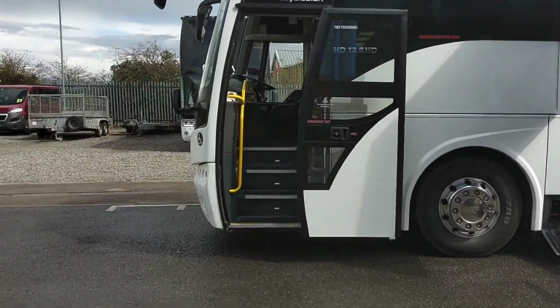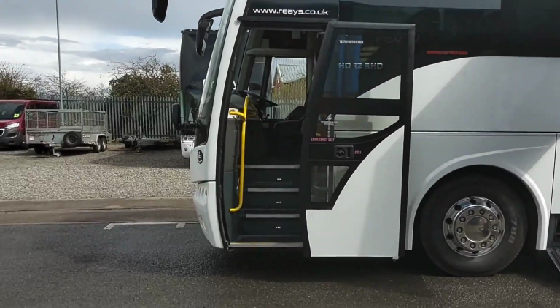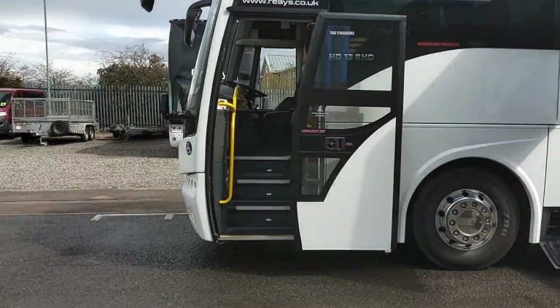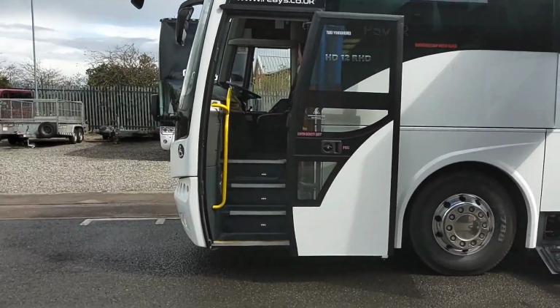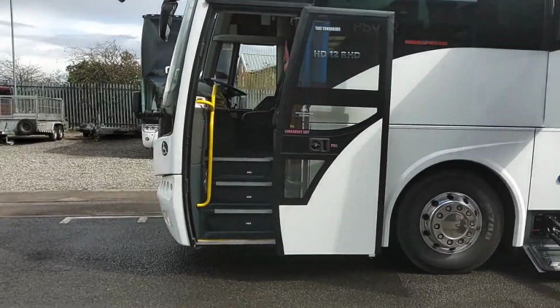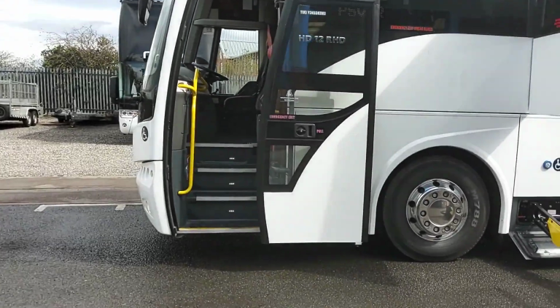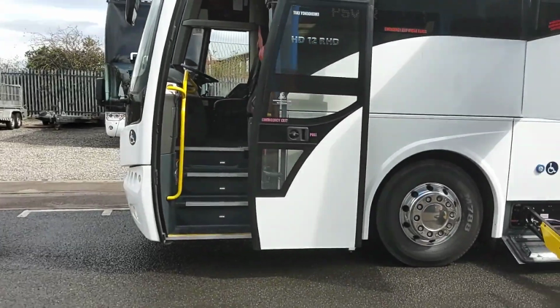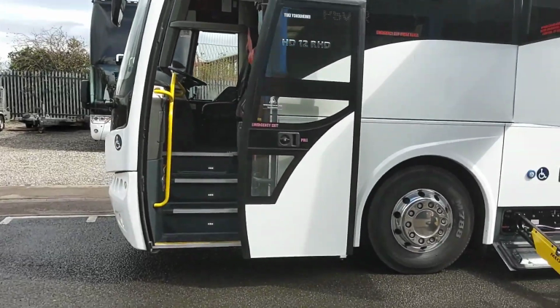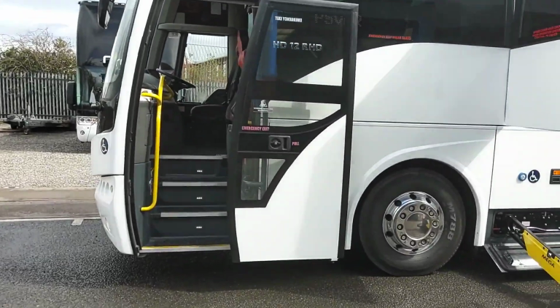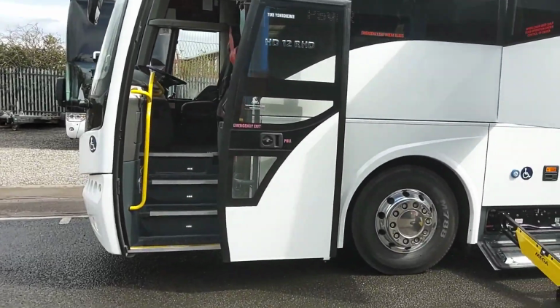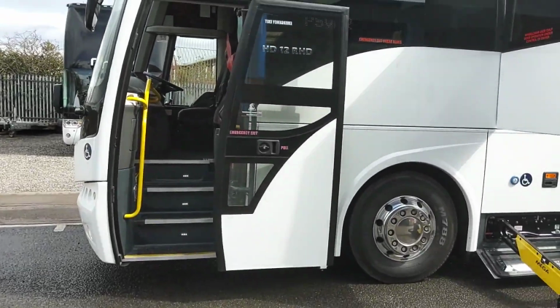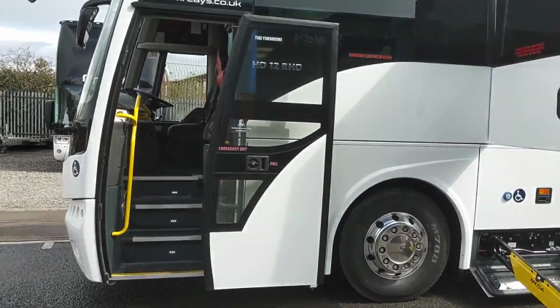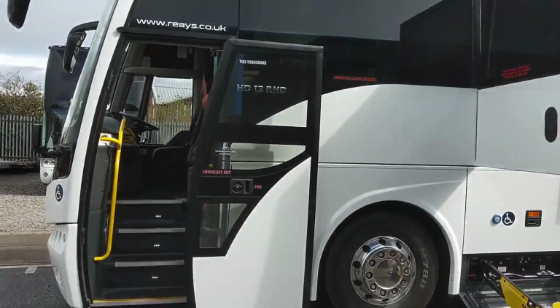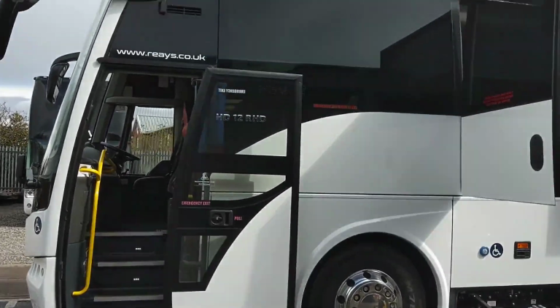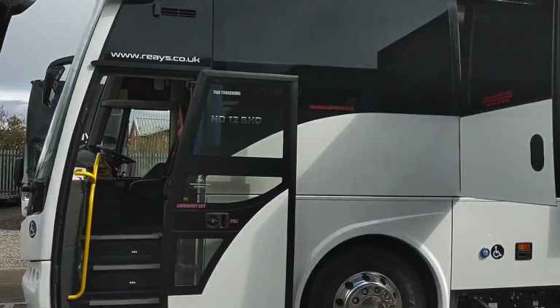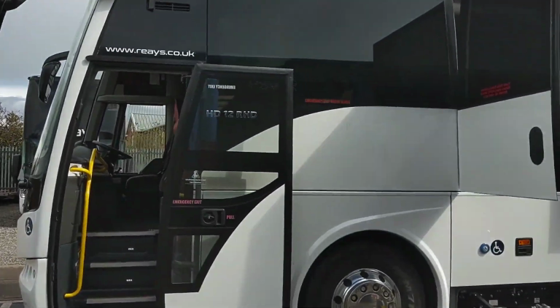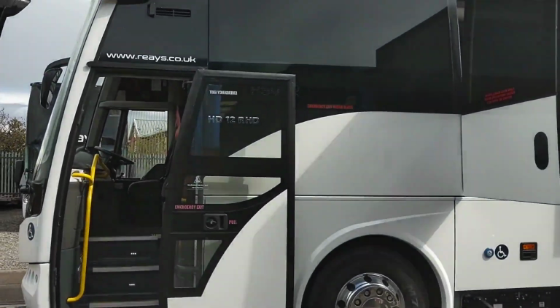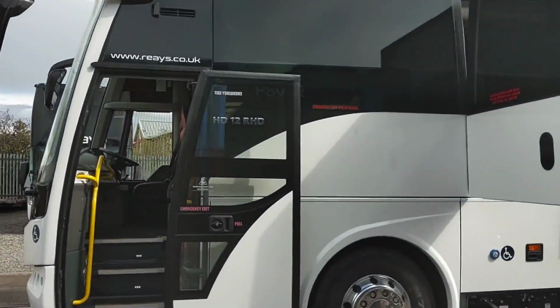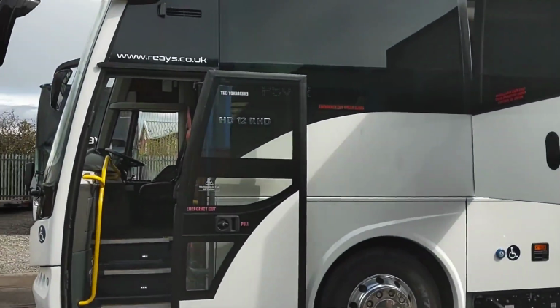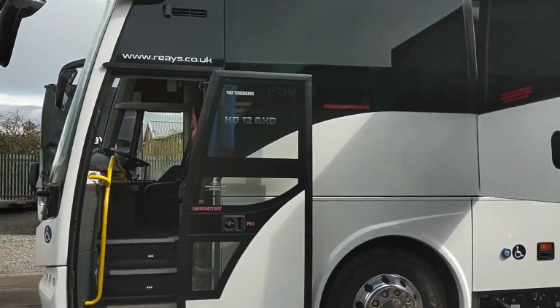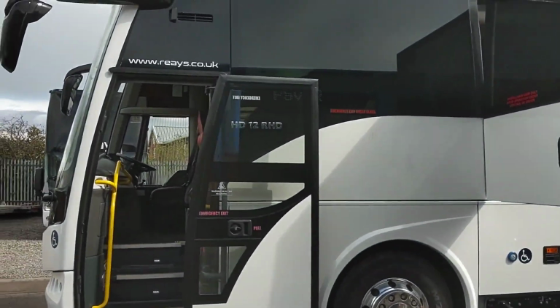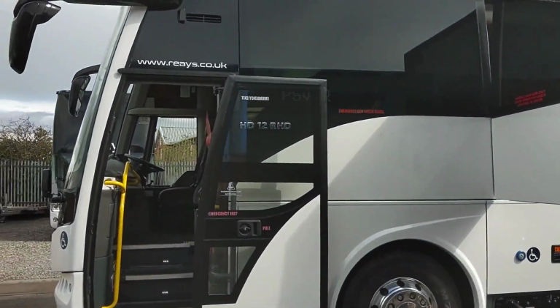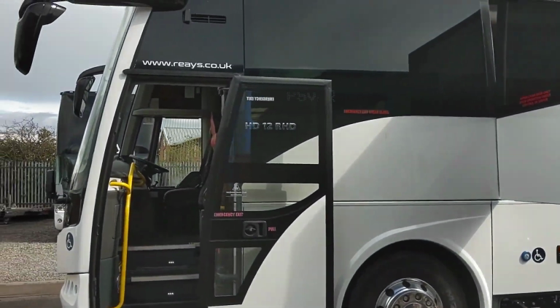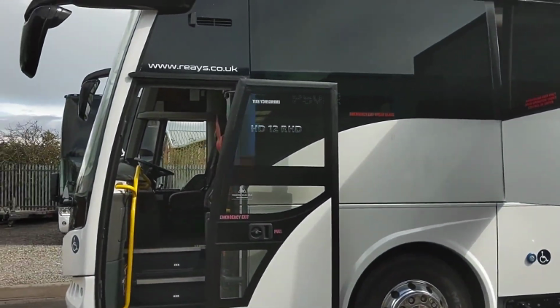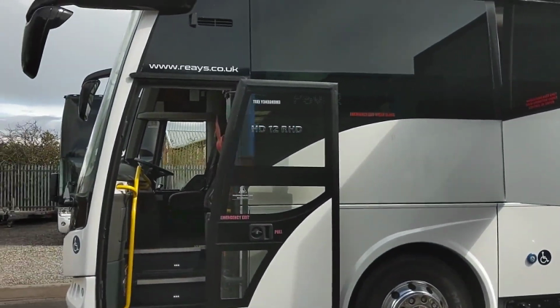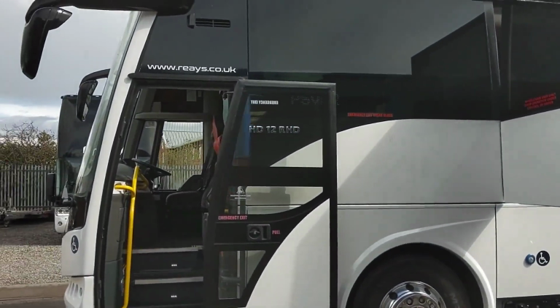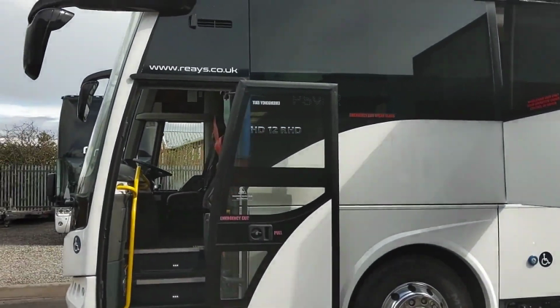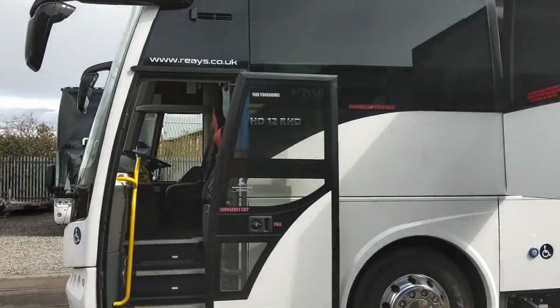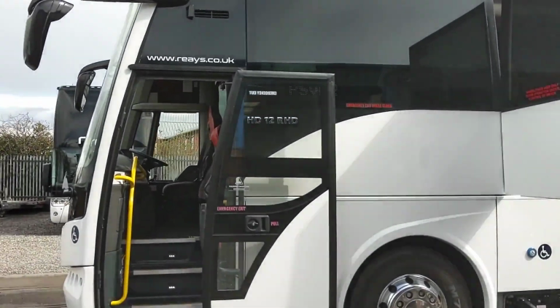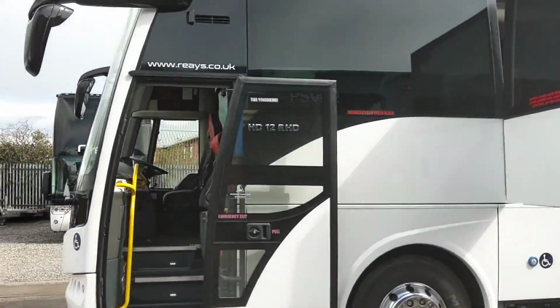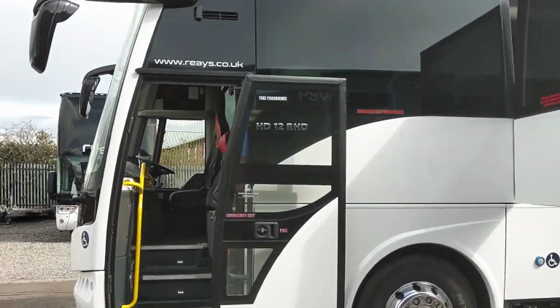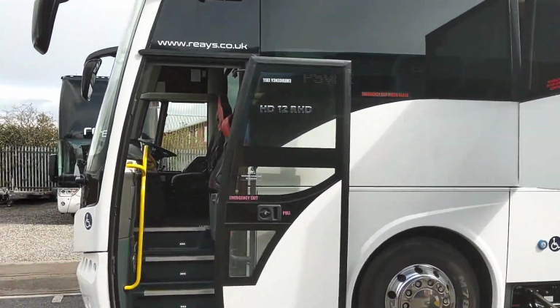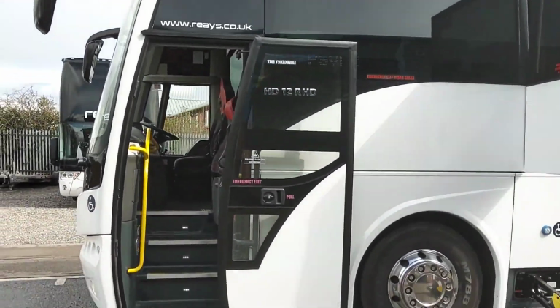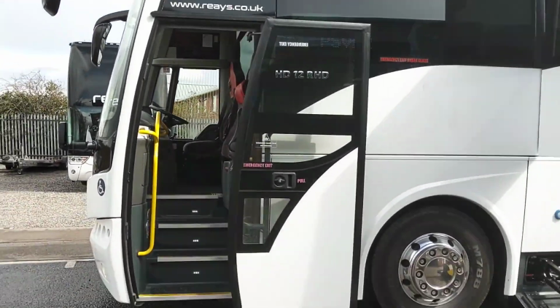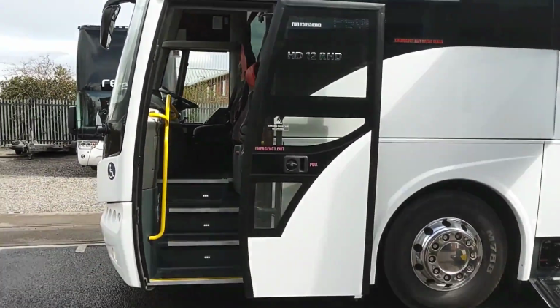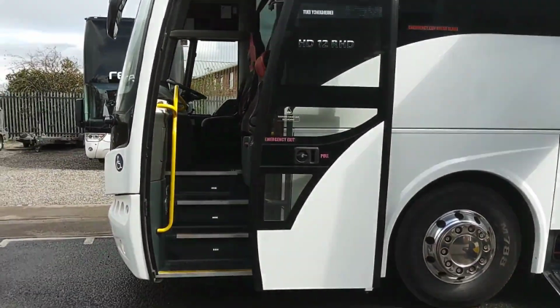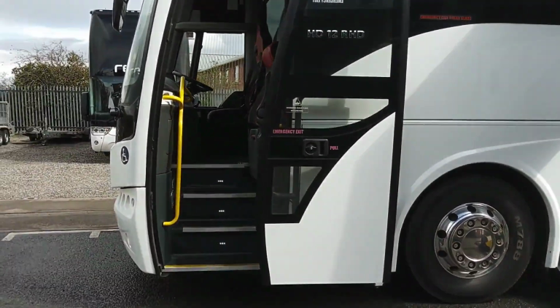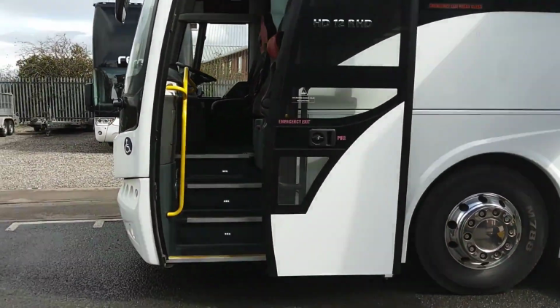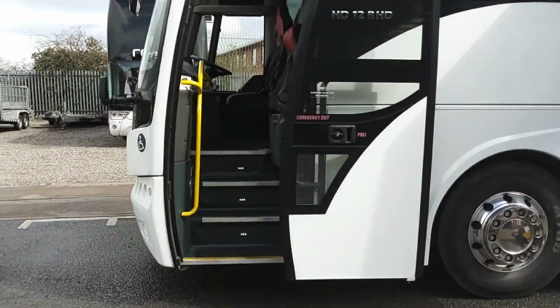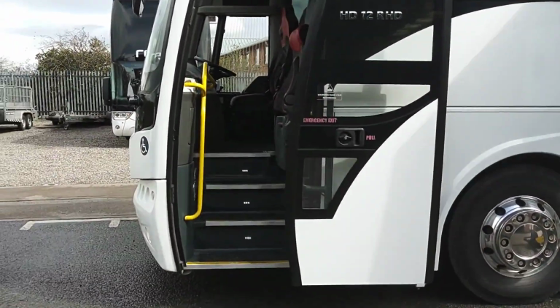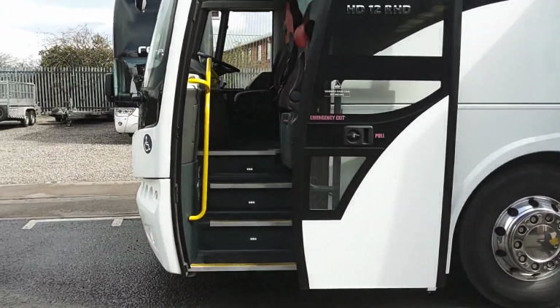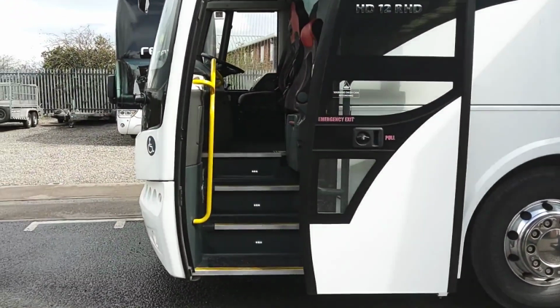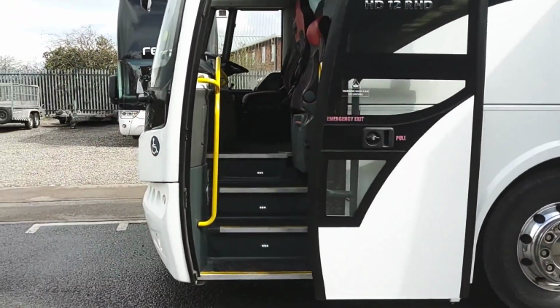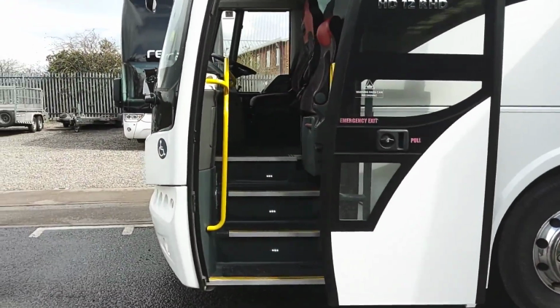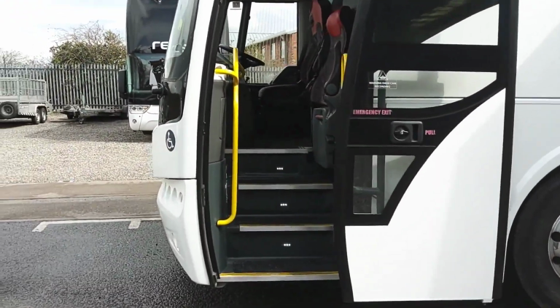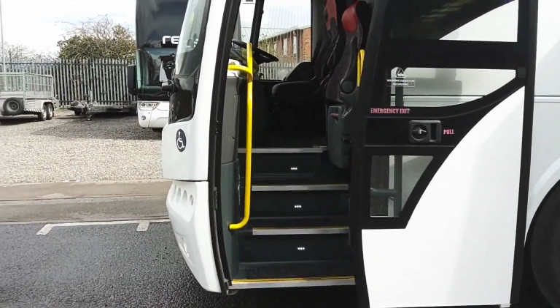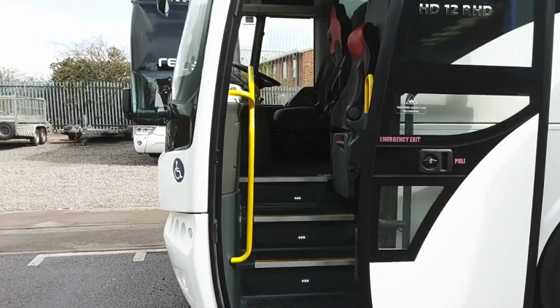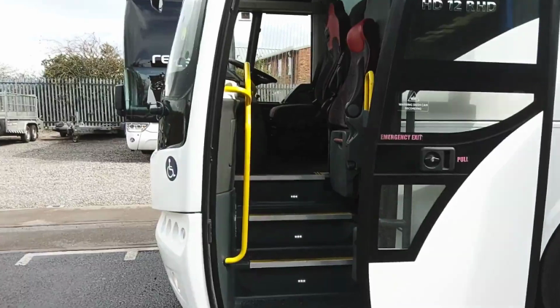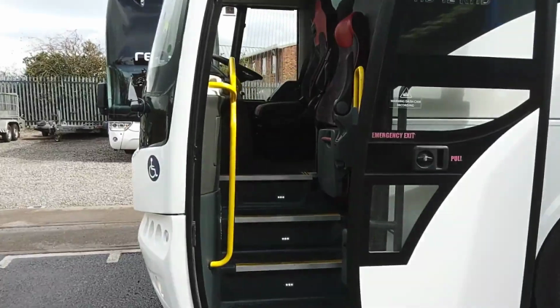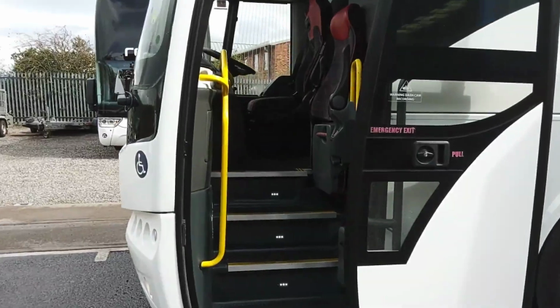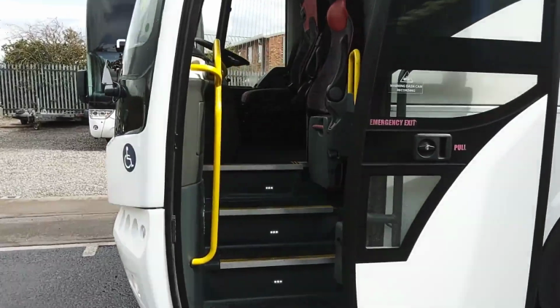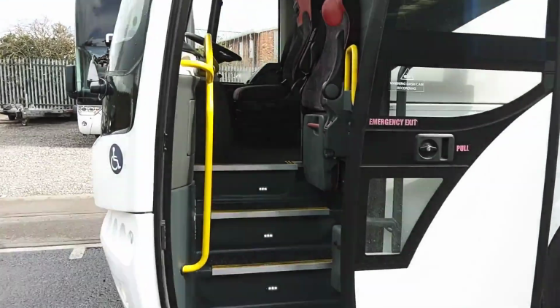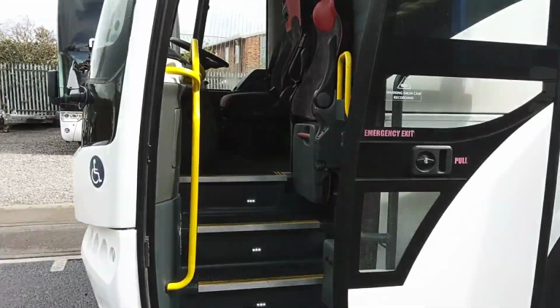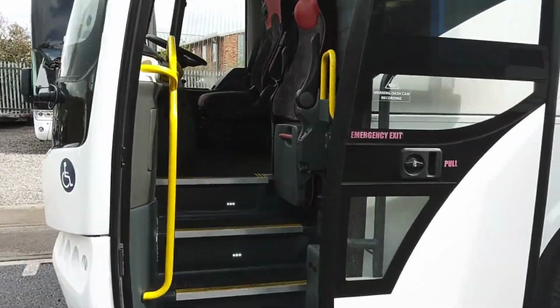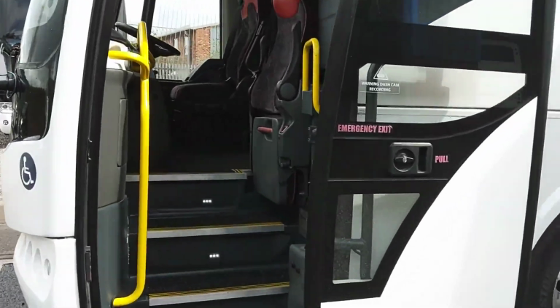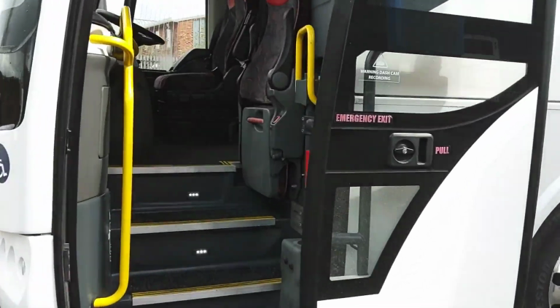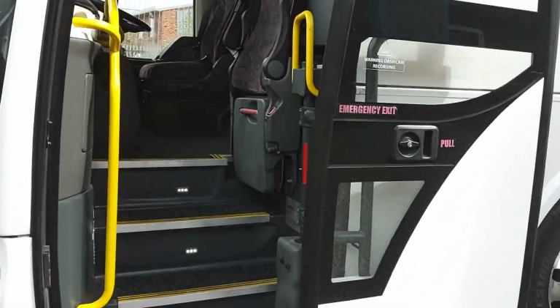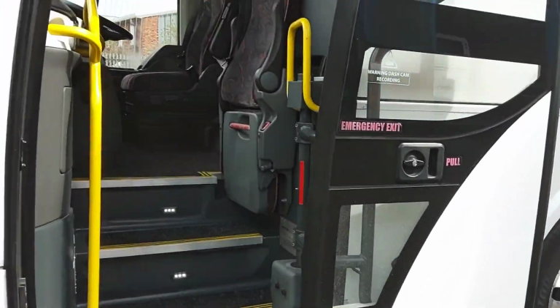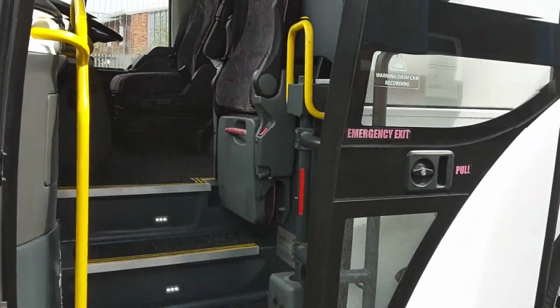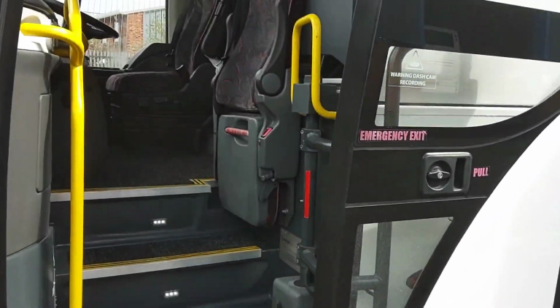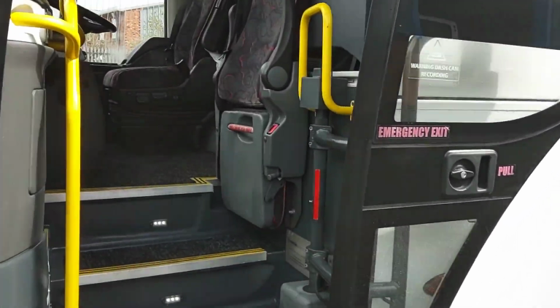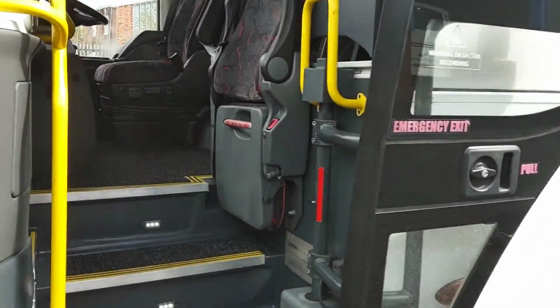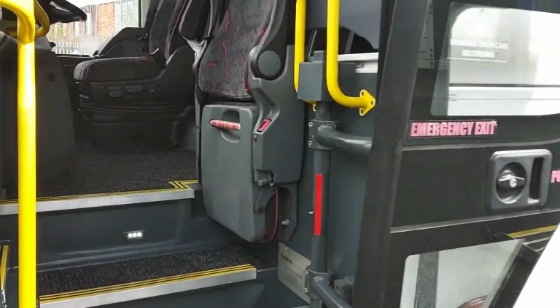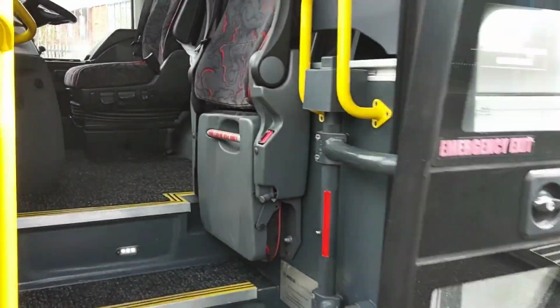We have LED destinations to the front, side and rear — white LED destinations.